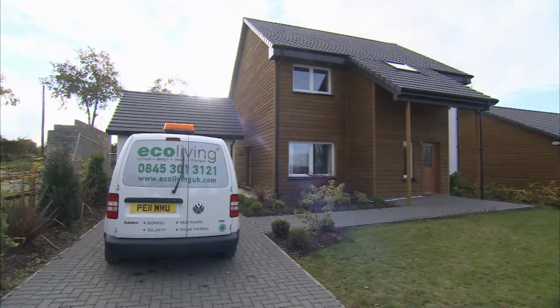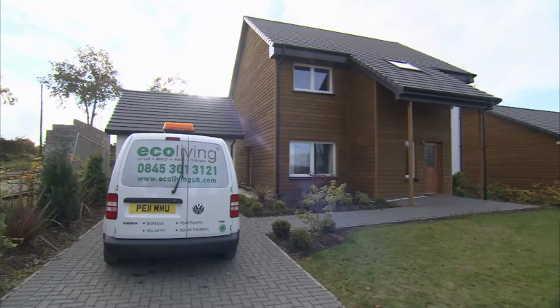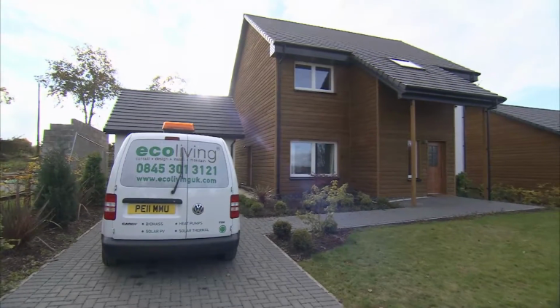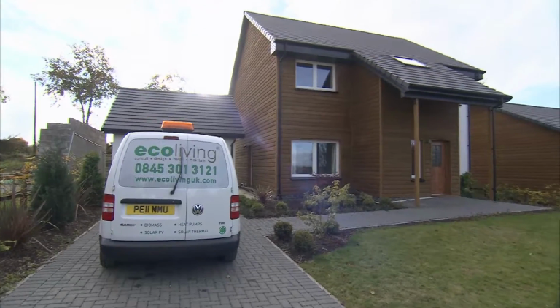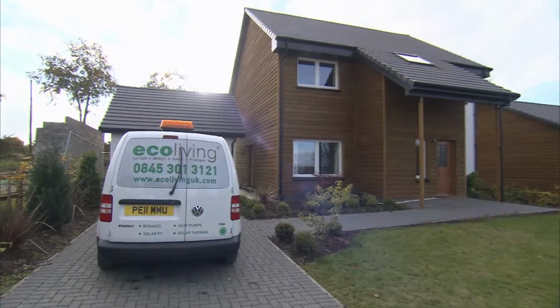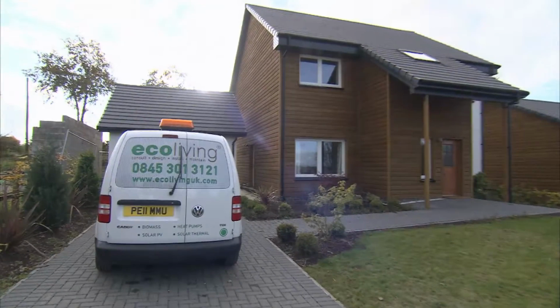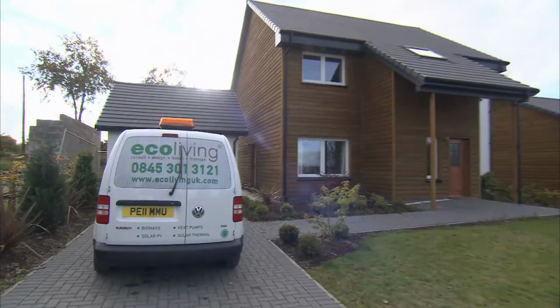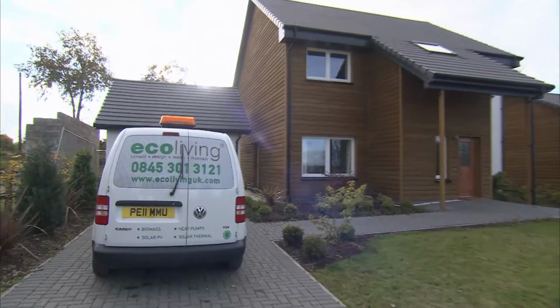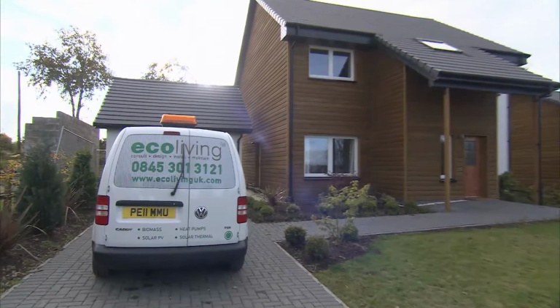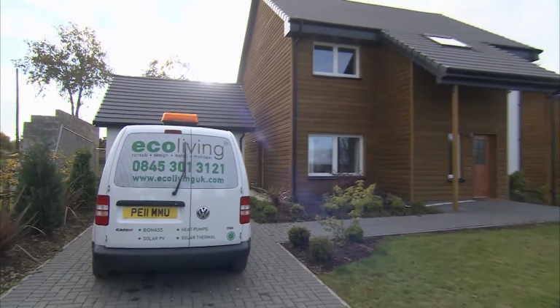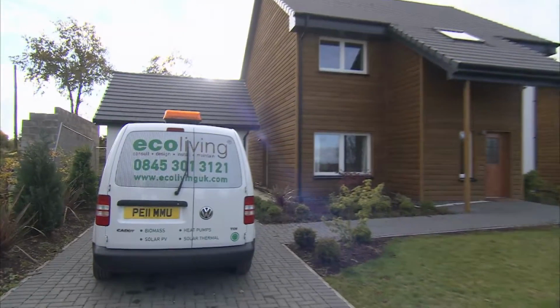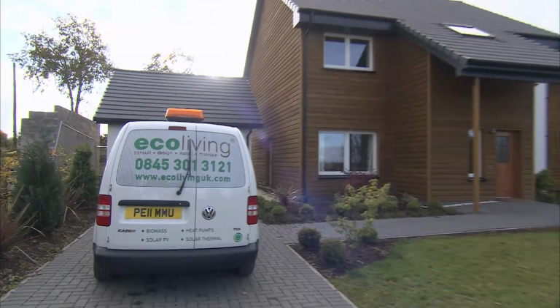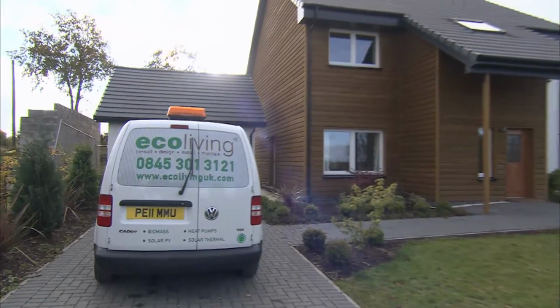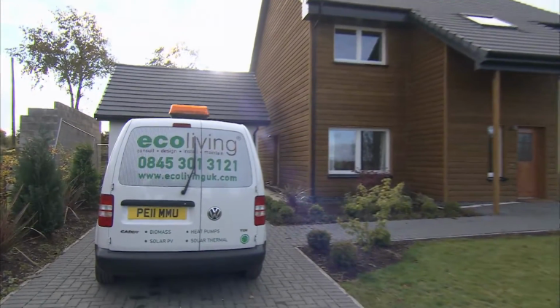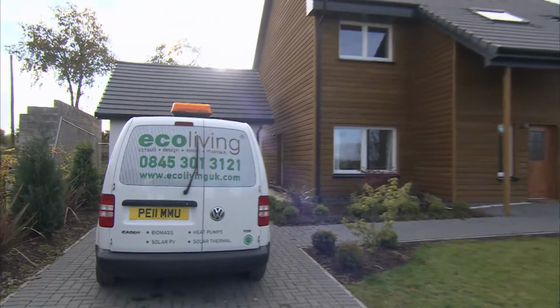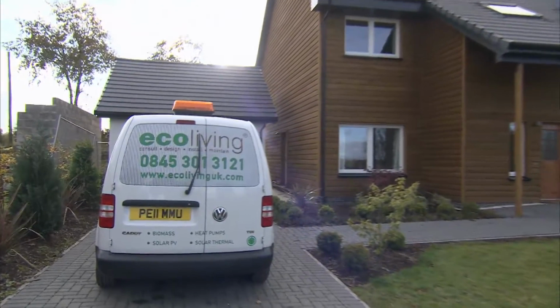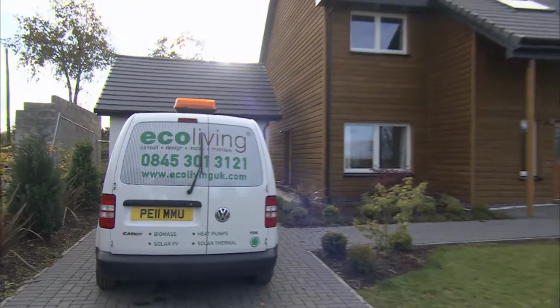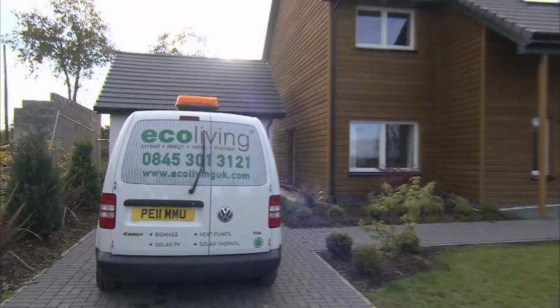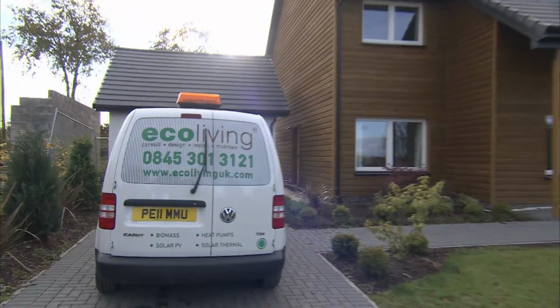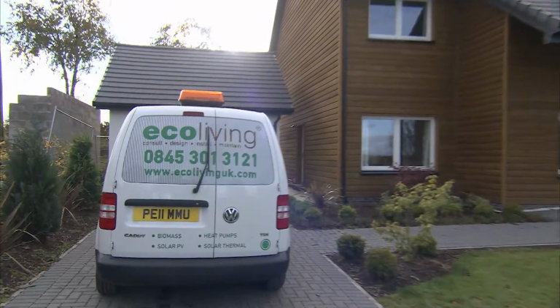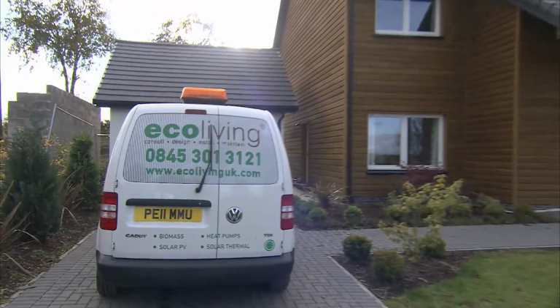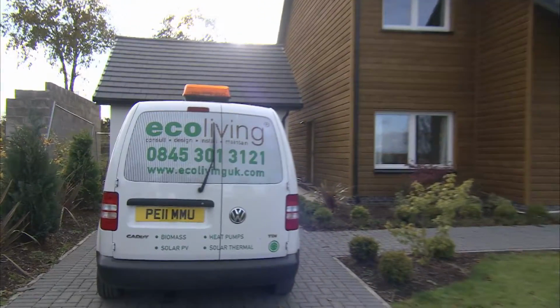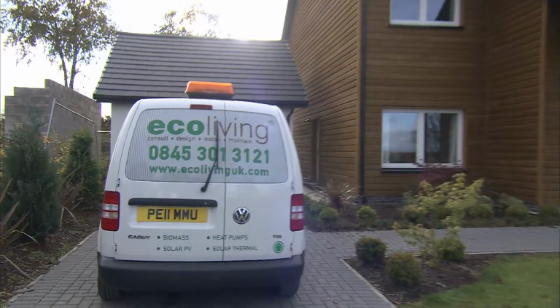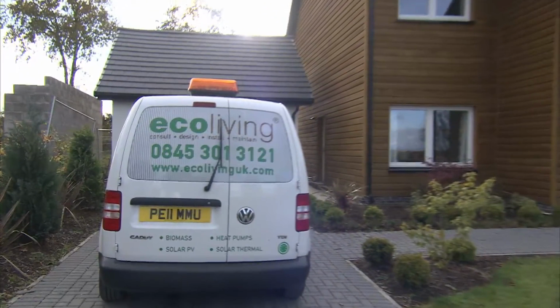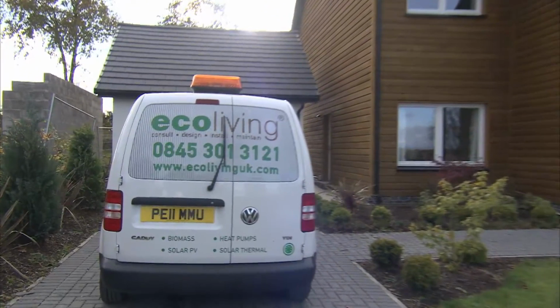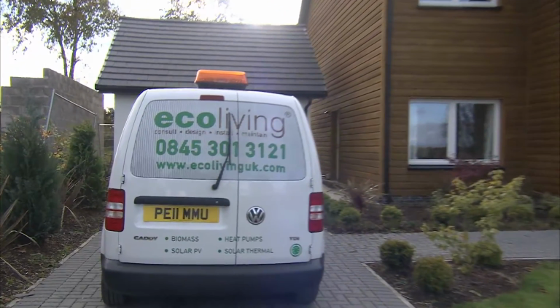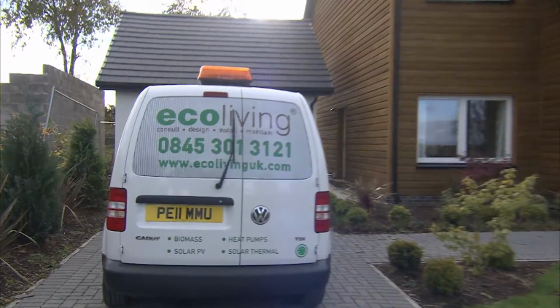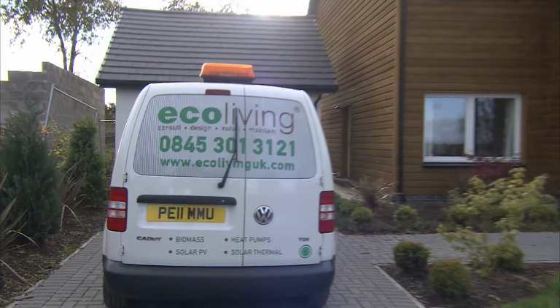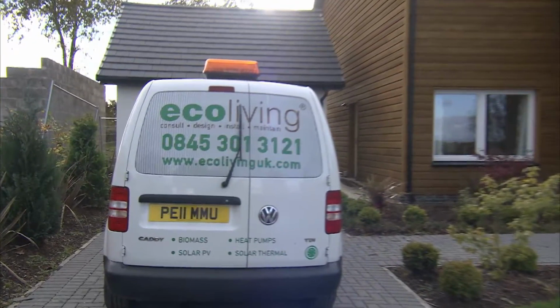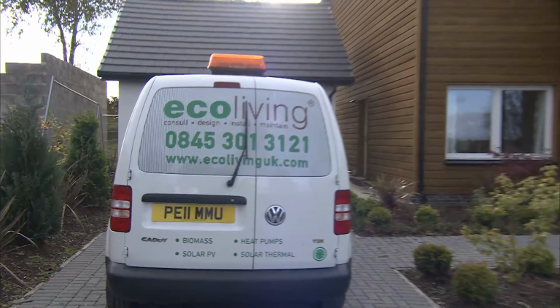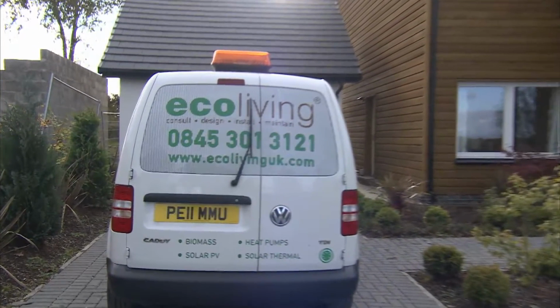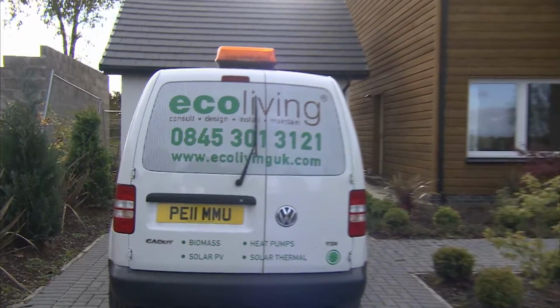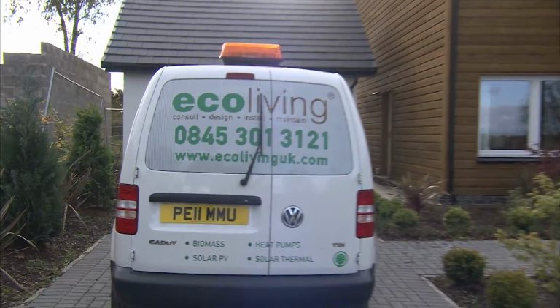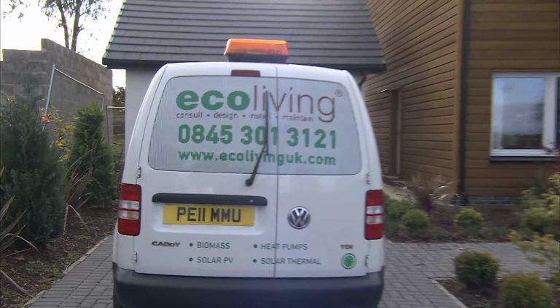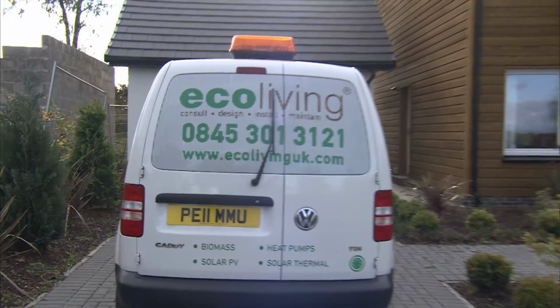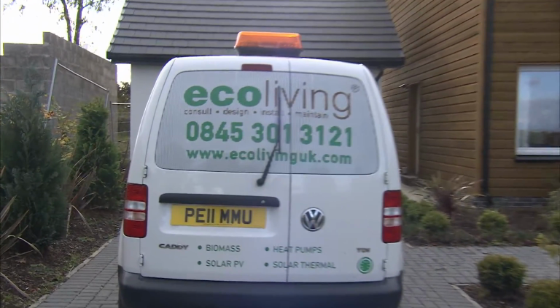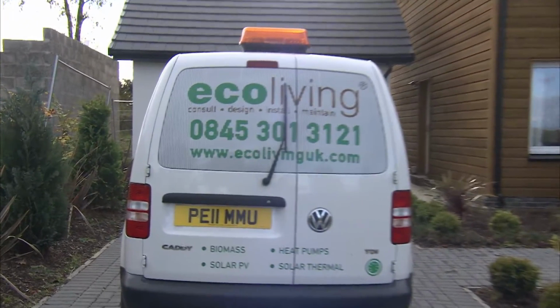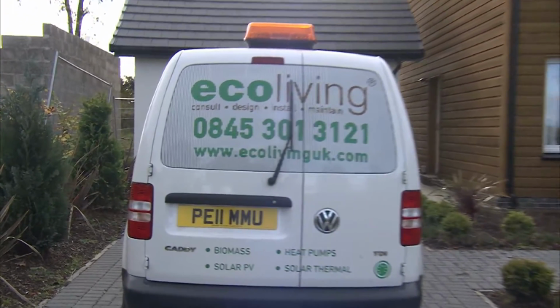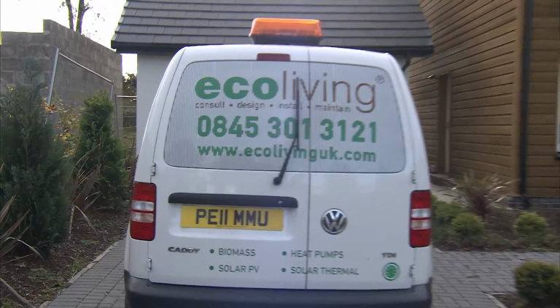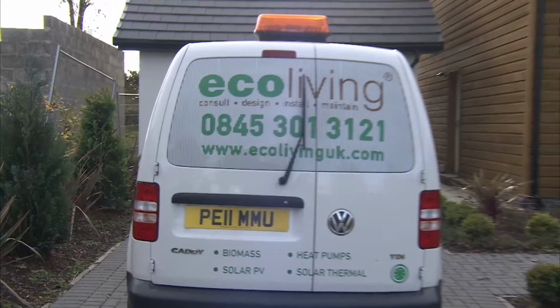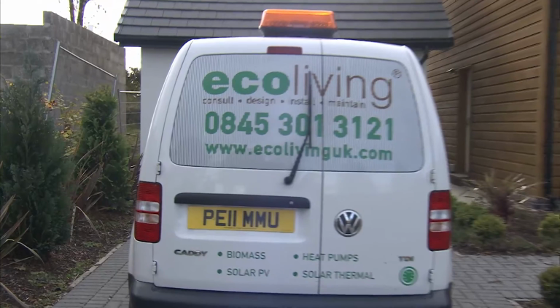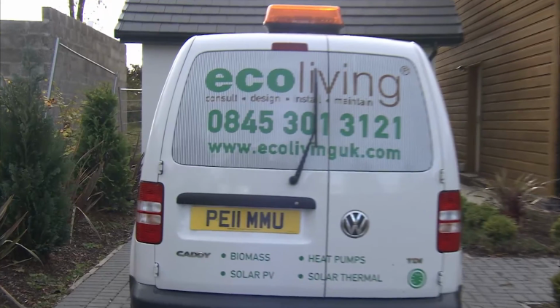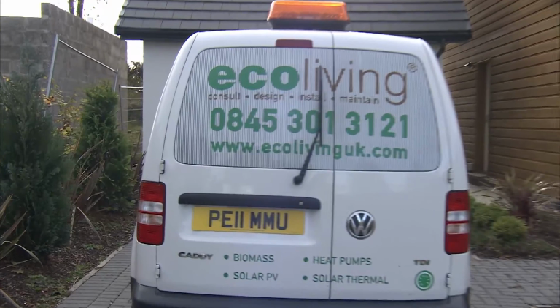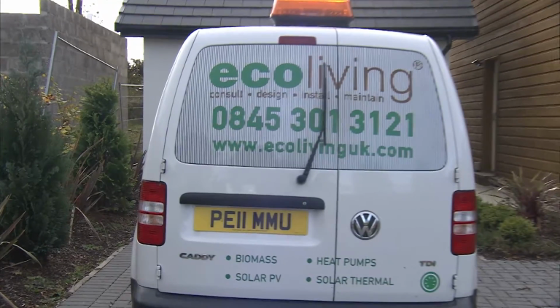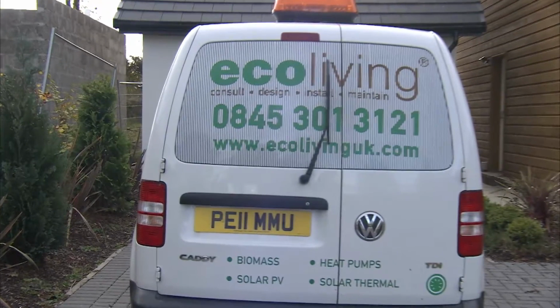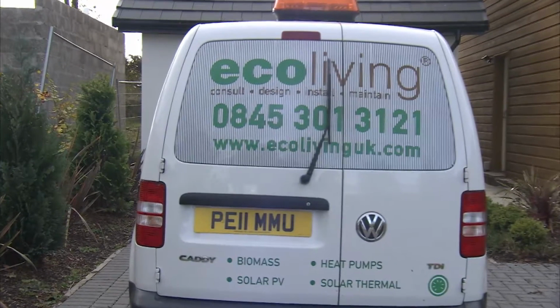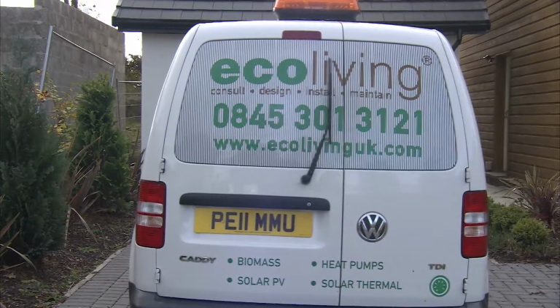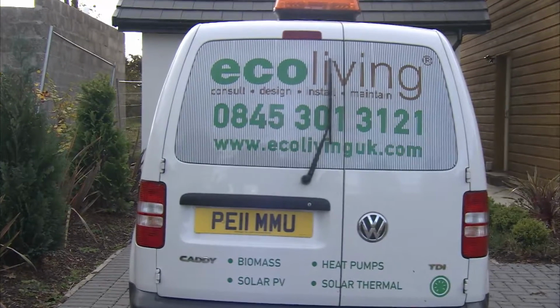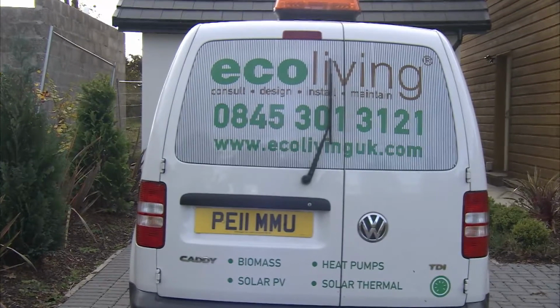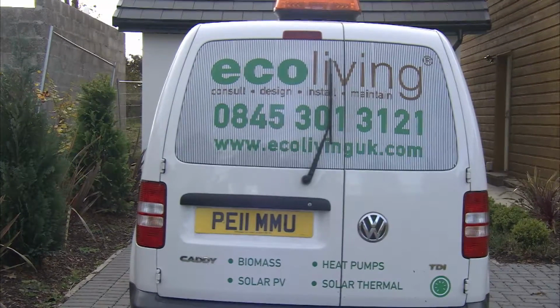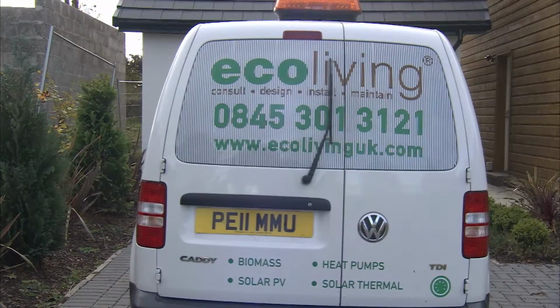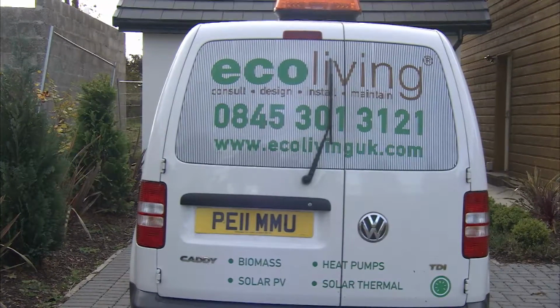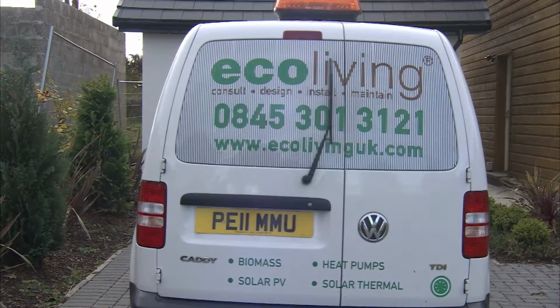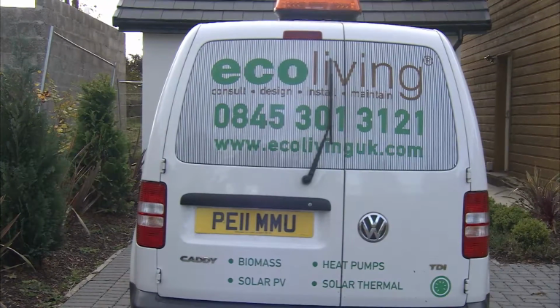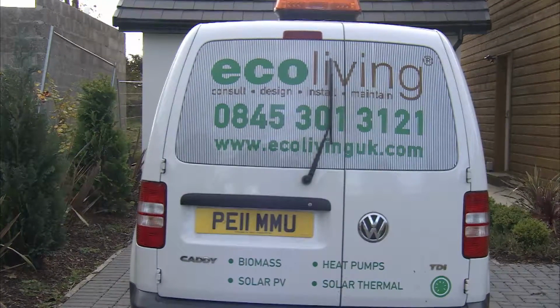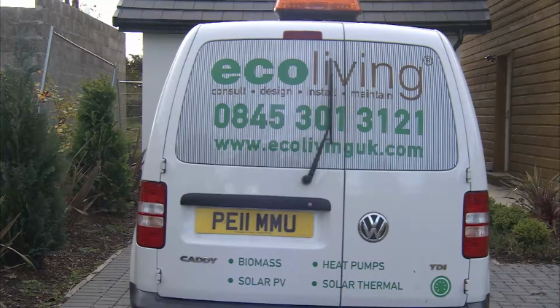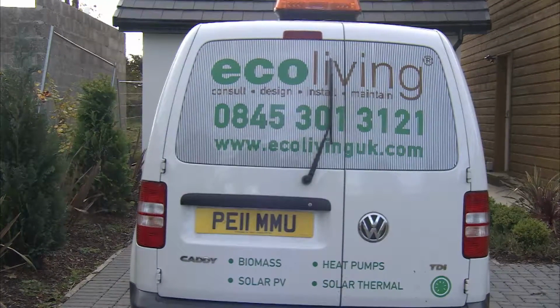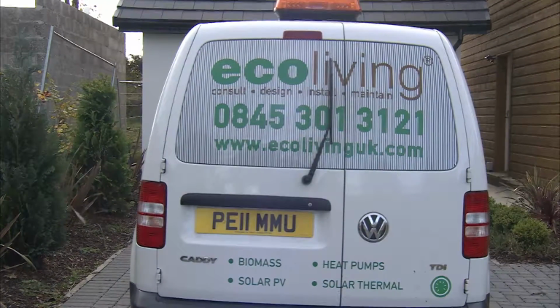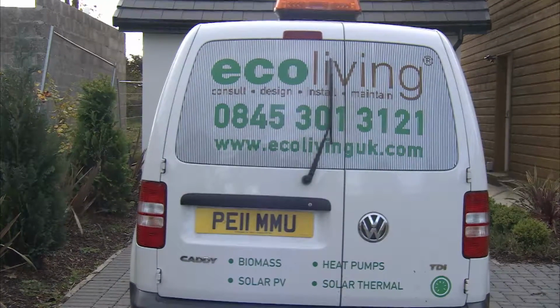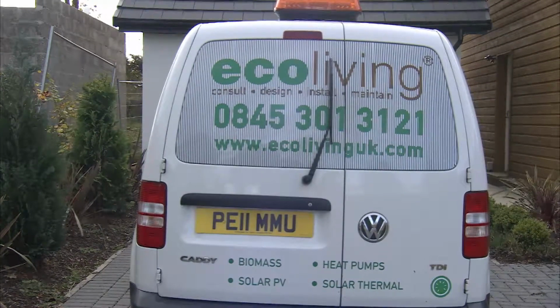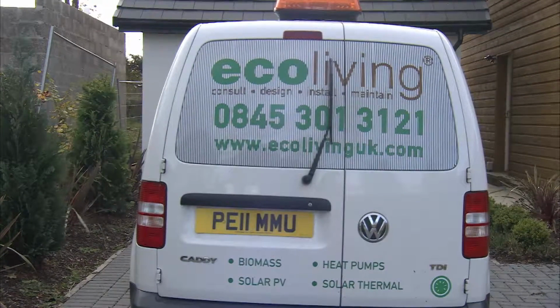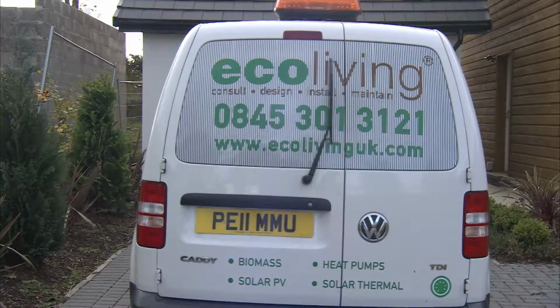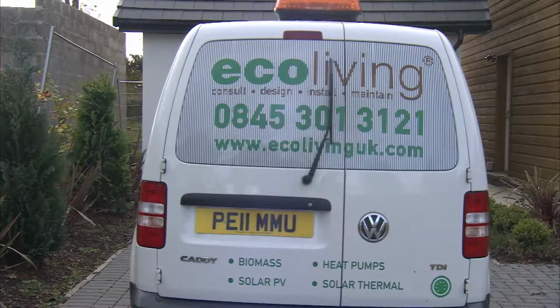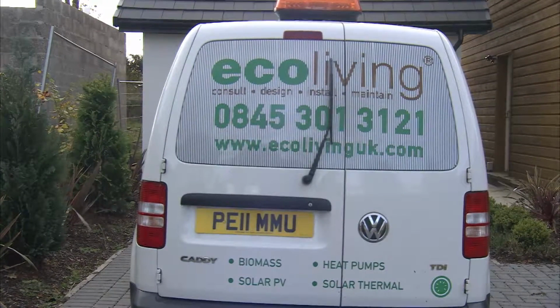We have also worked in the social housing sector with communal heating systems, heating a number of flats from a central energy source.